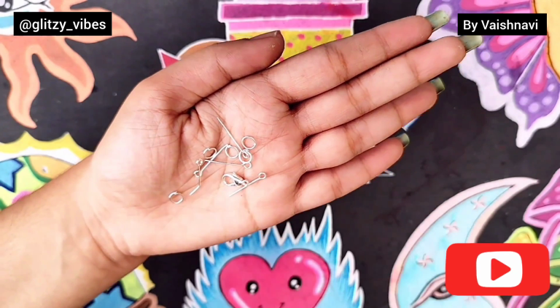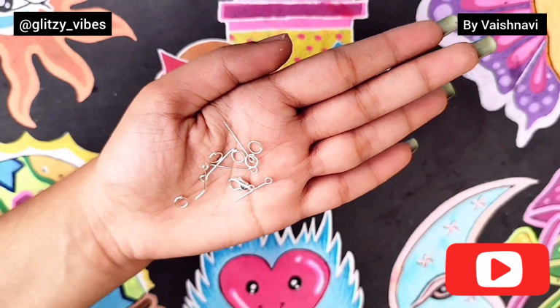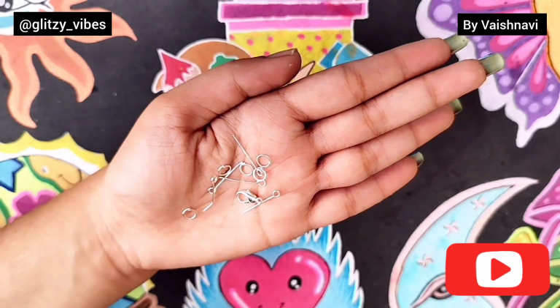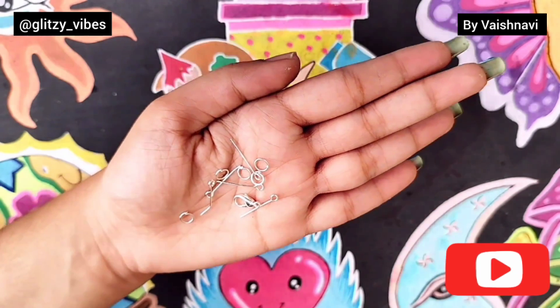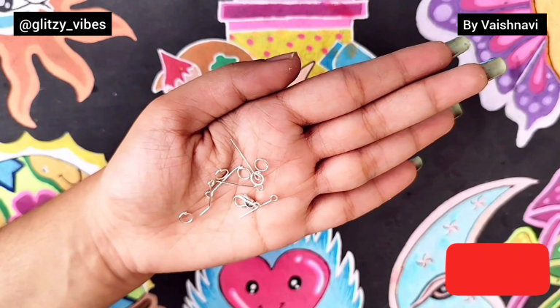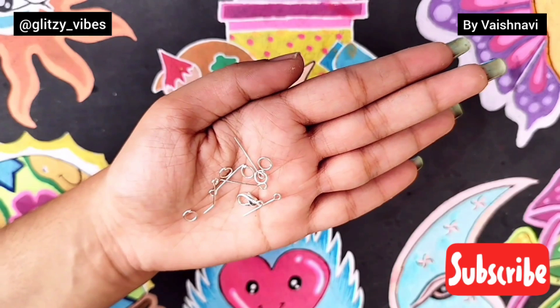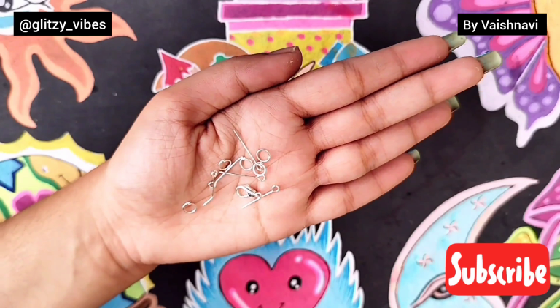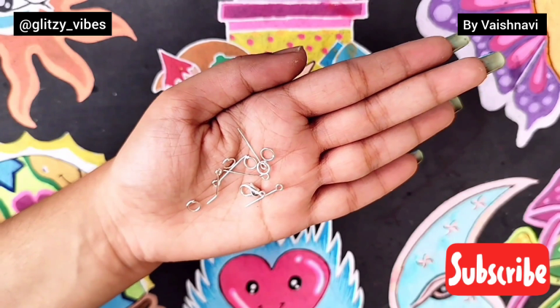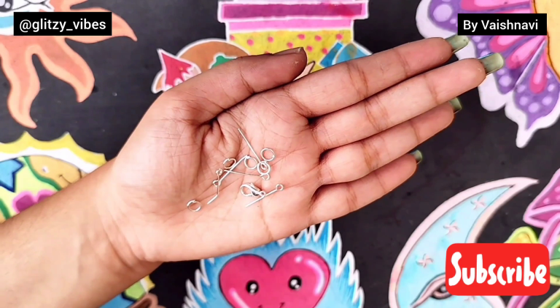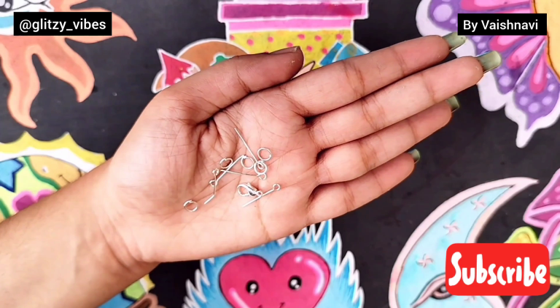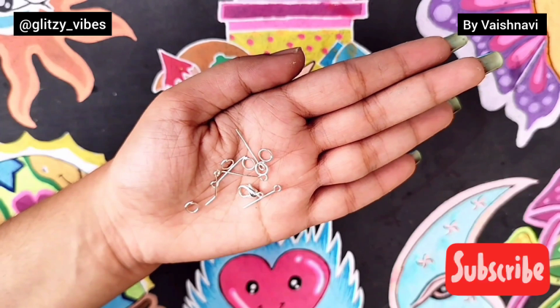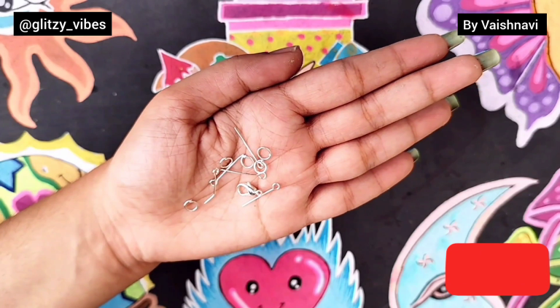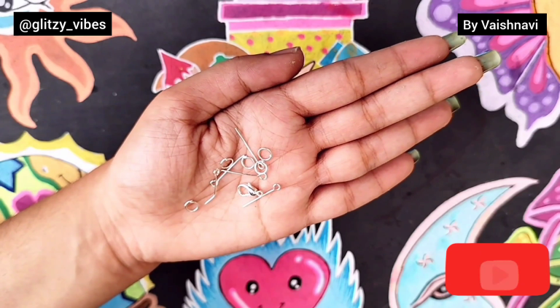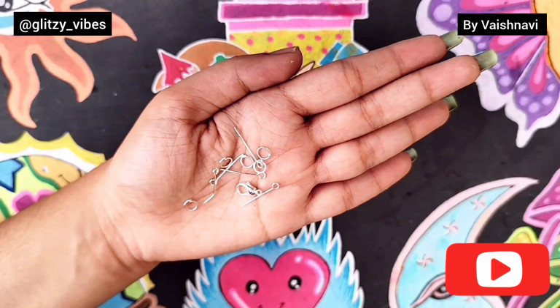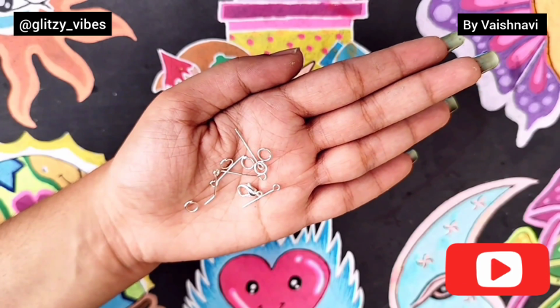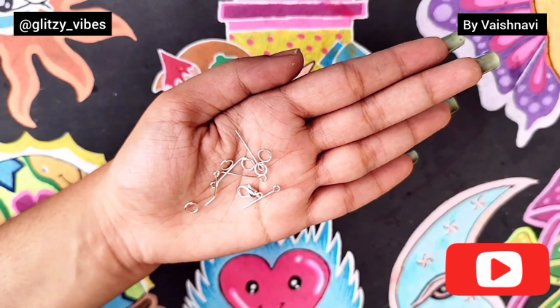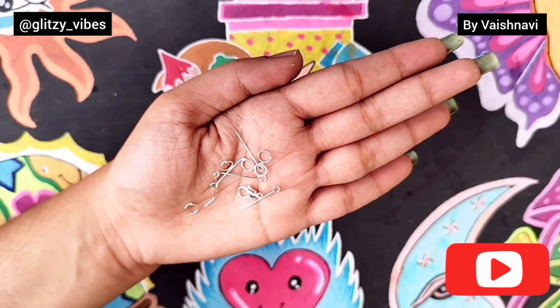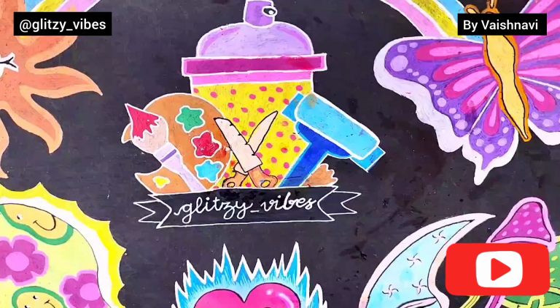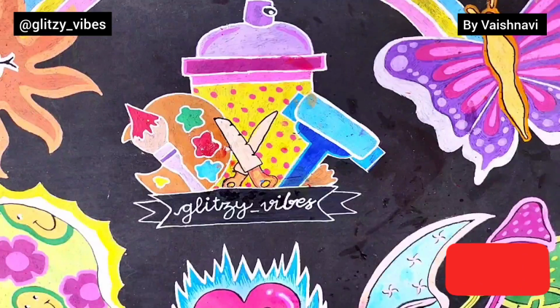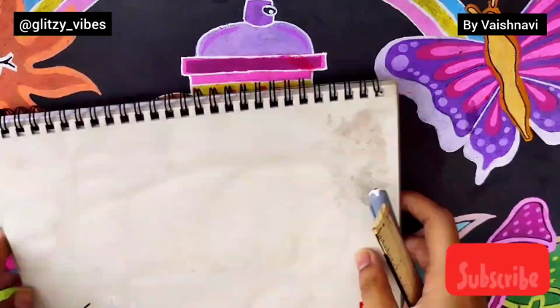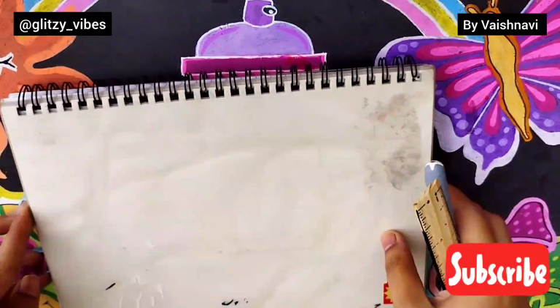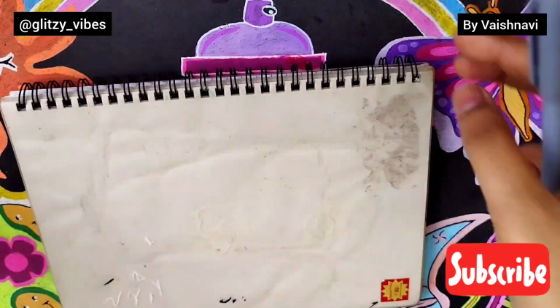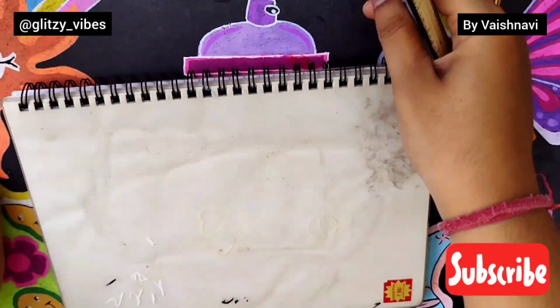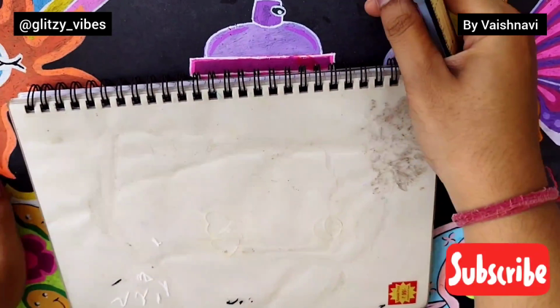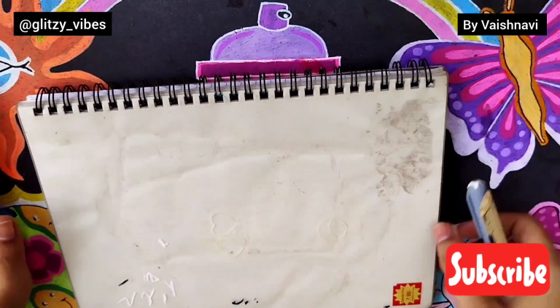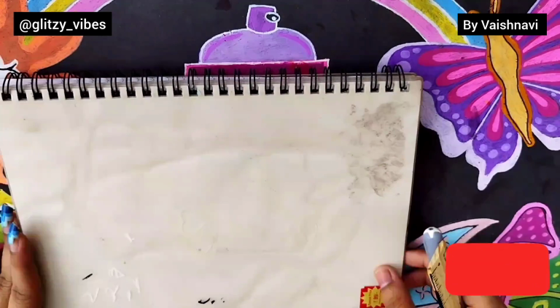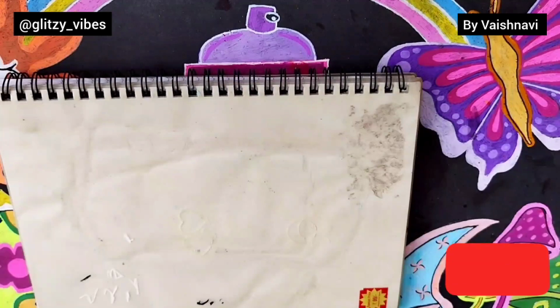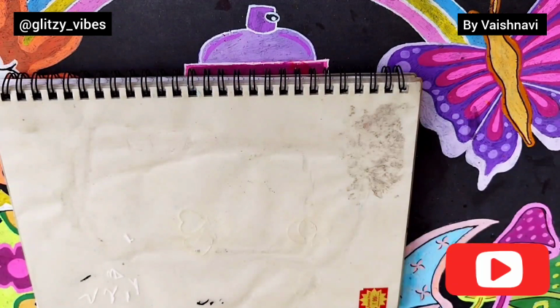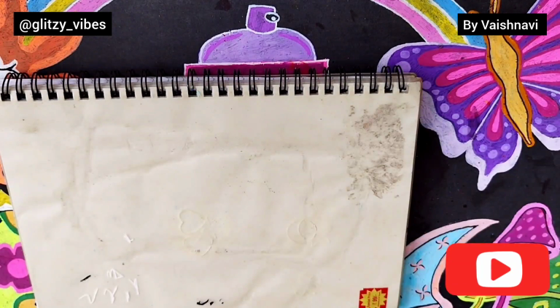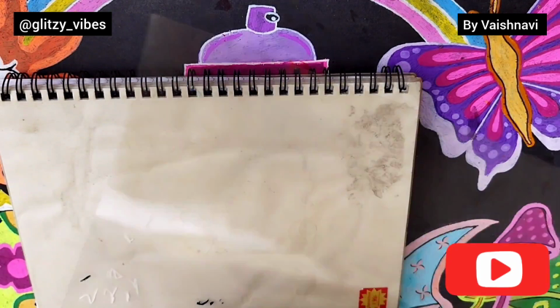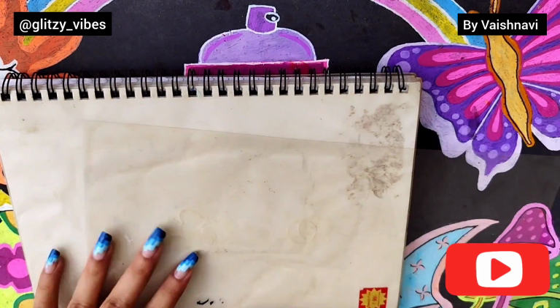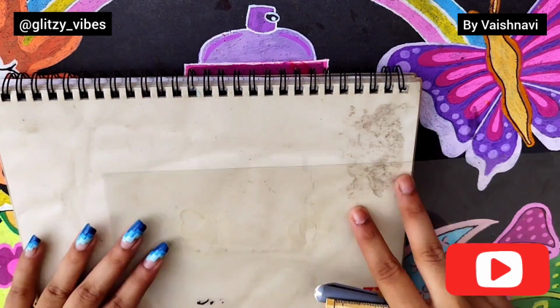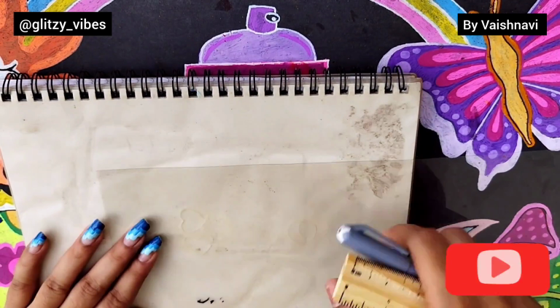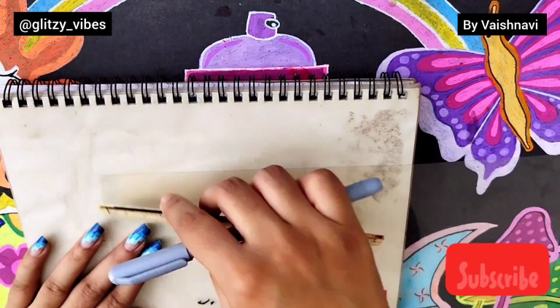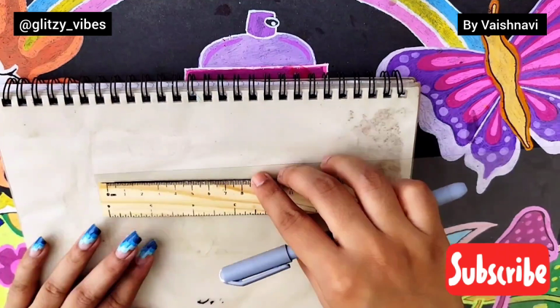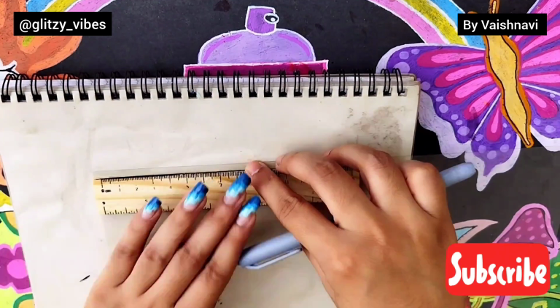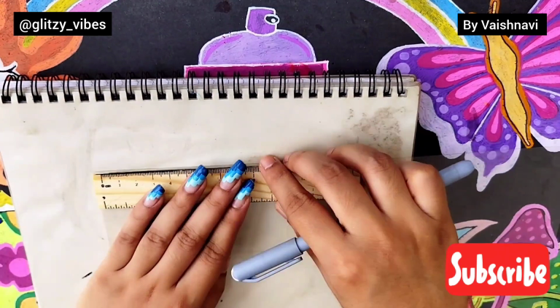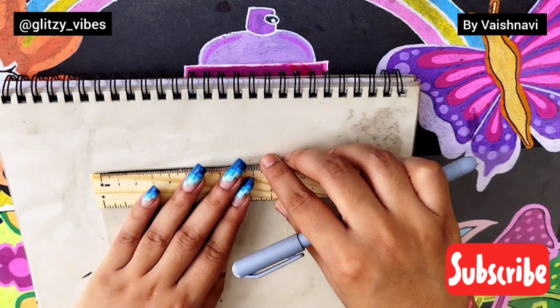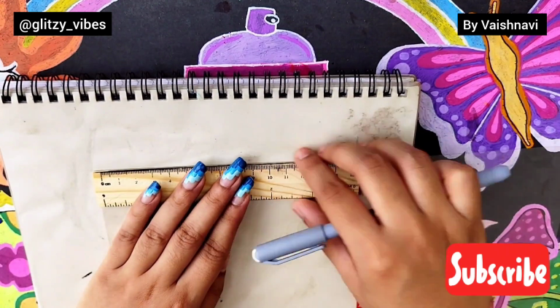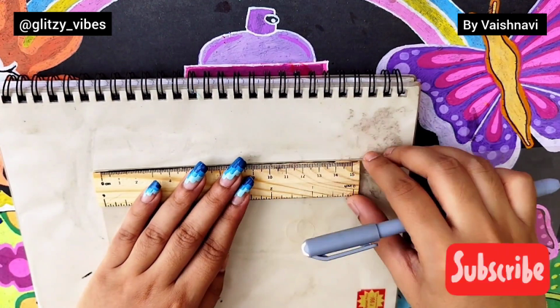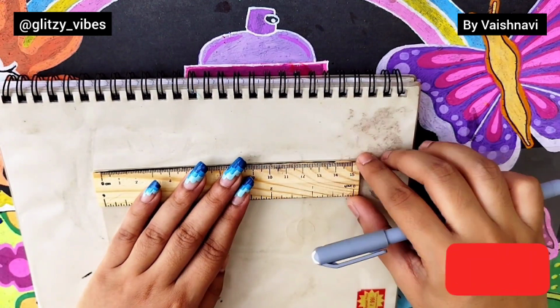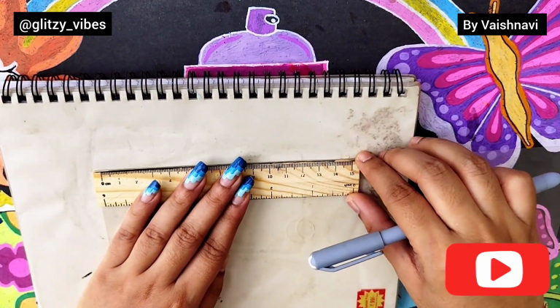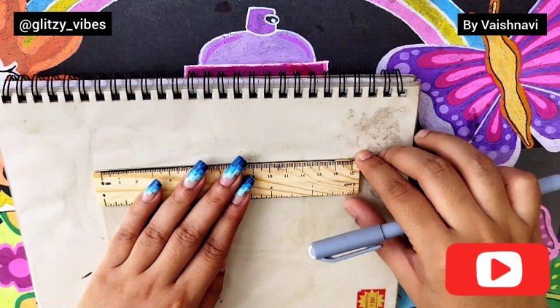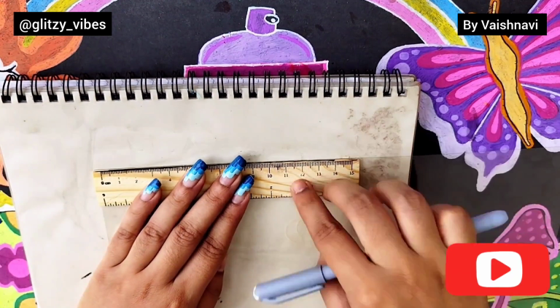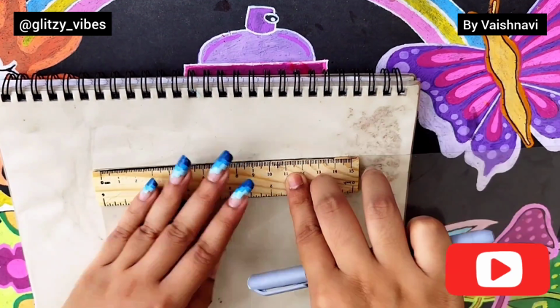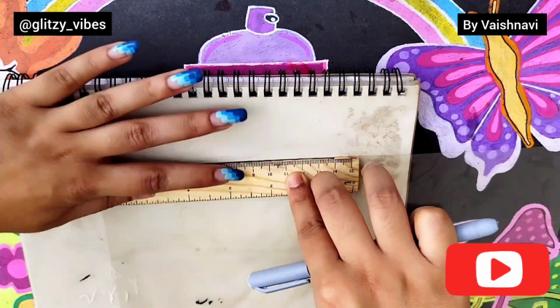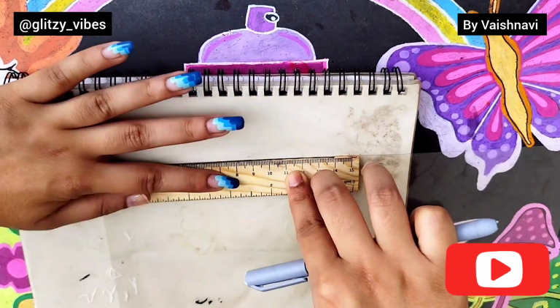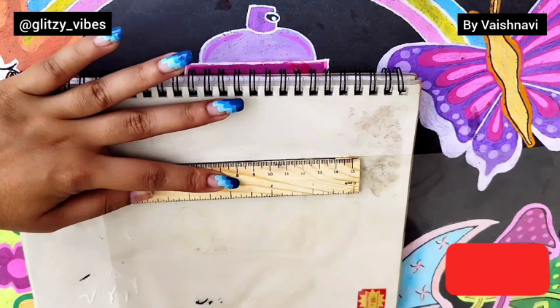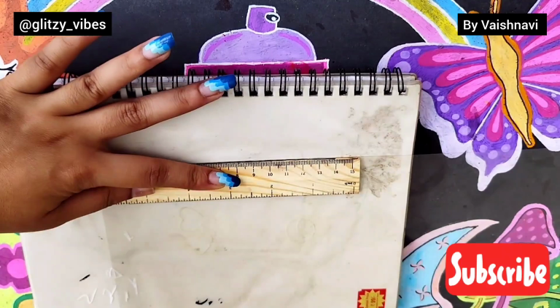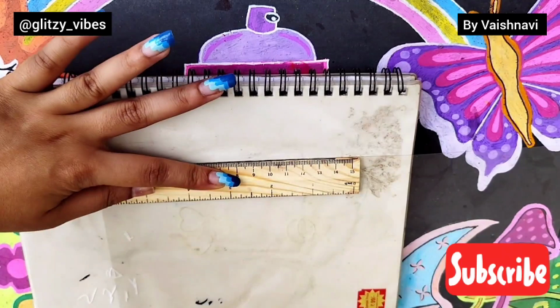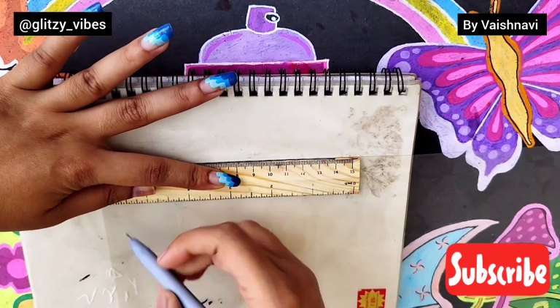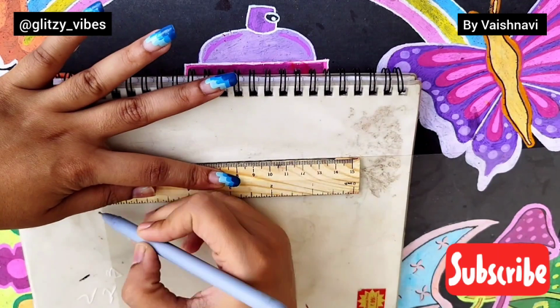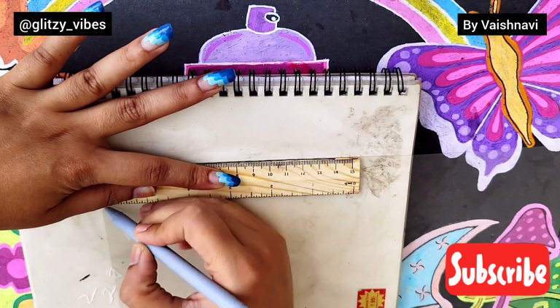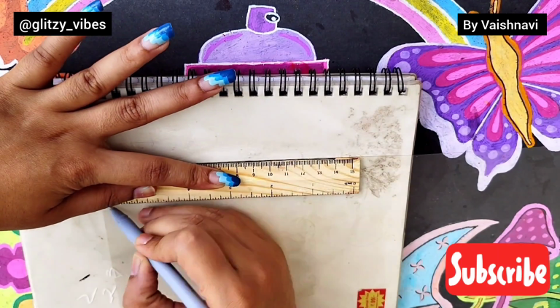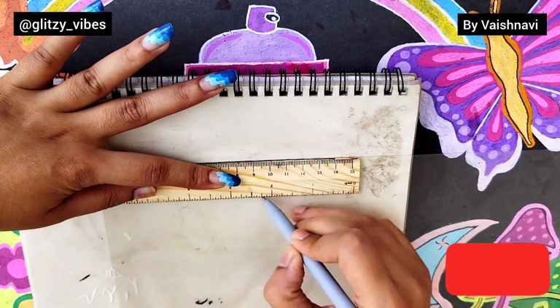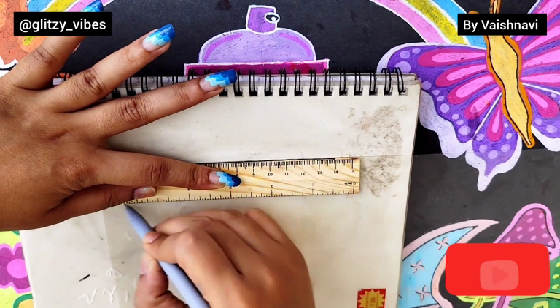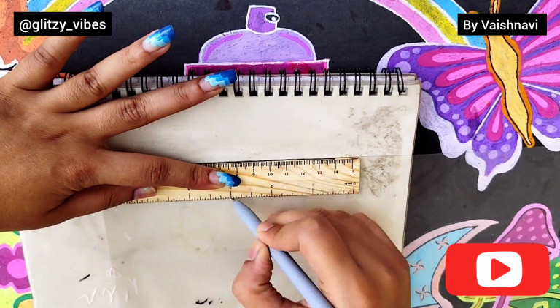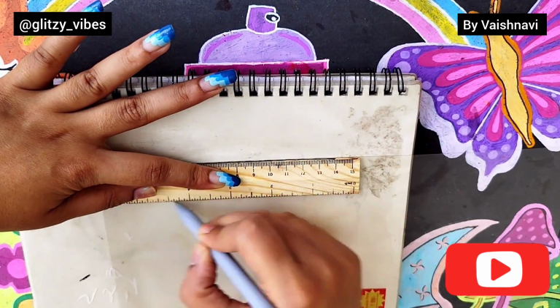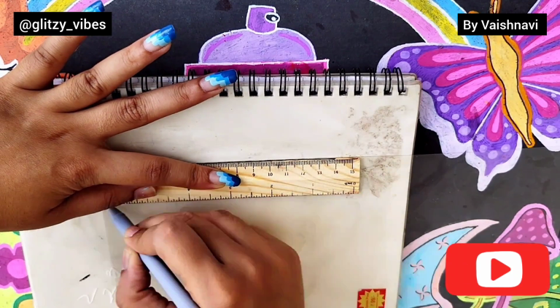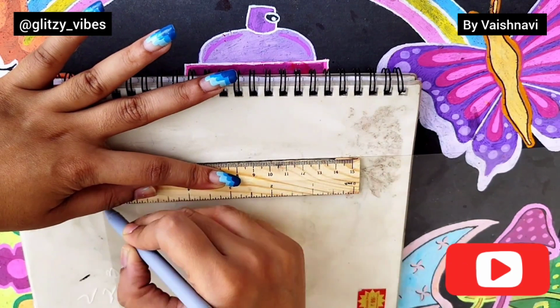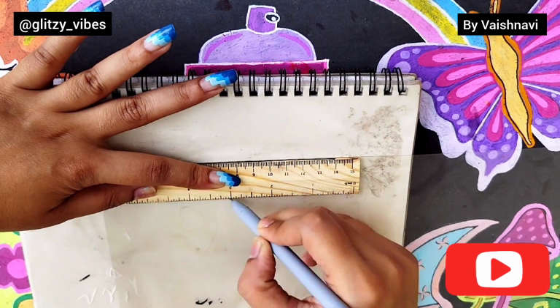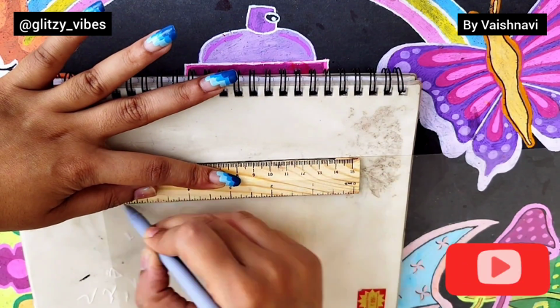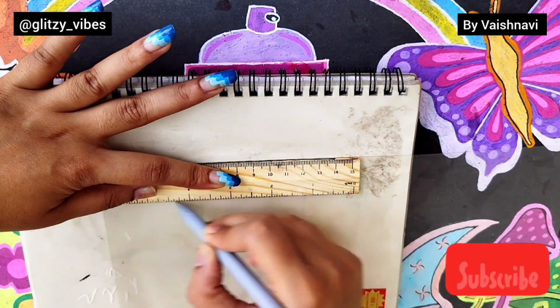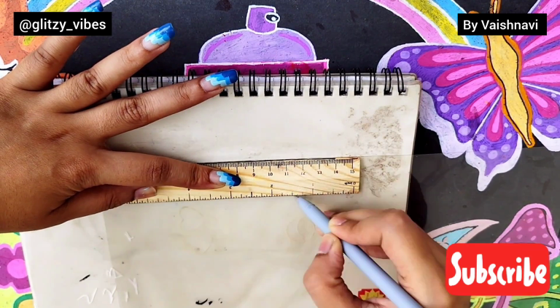Let's get started. First of all, we will take the transparent sheet and cut approximately 2 cm width of a strip.